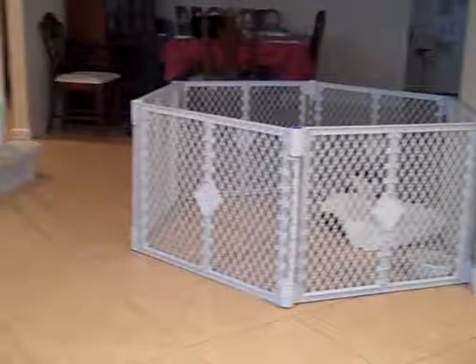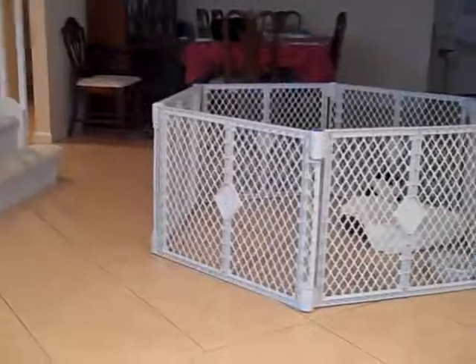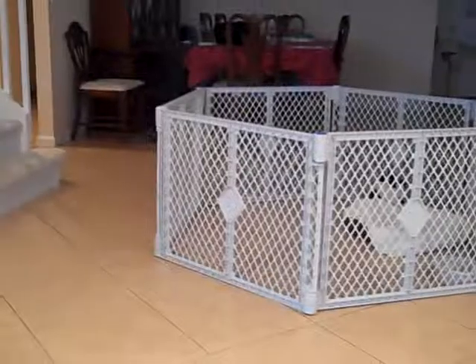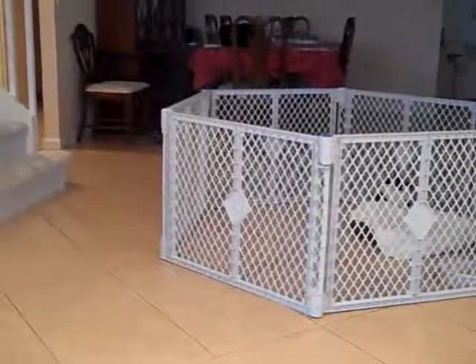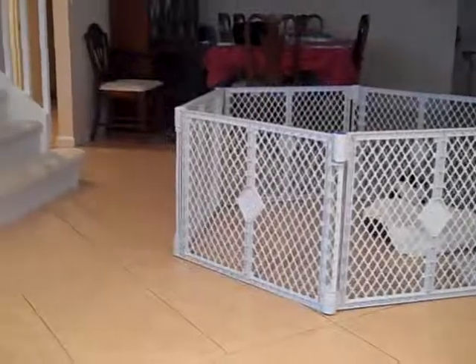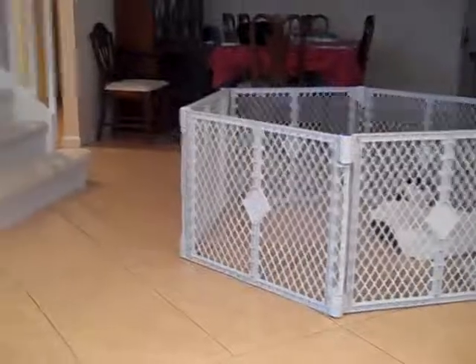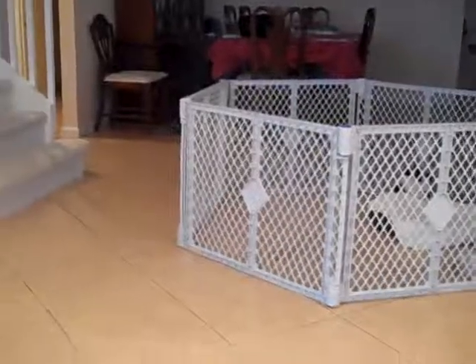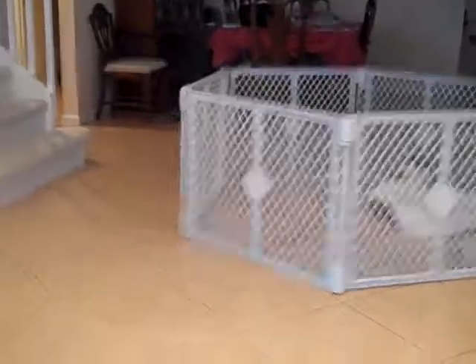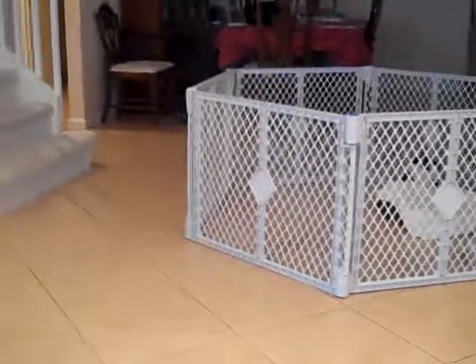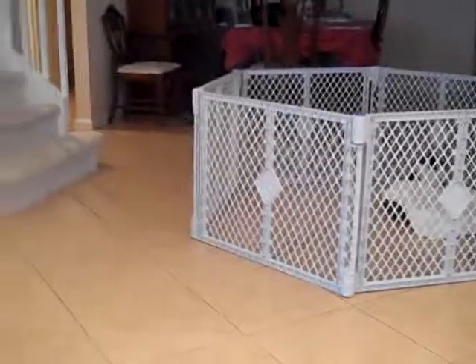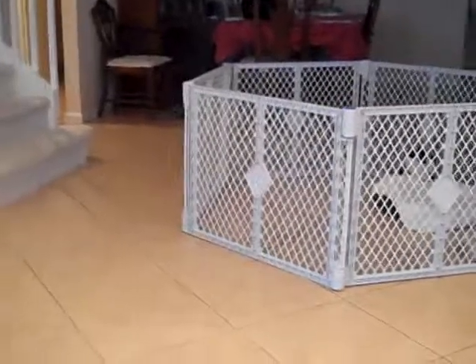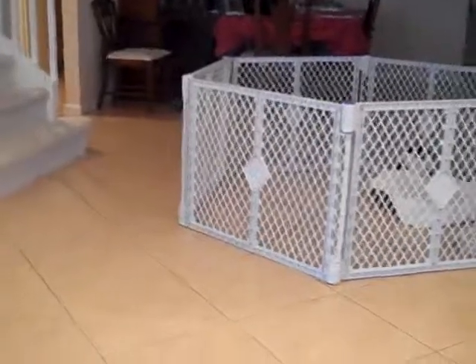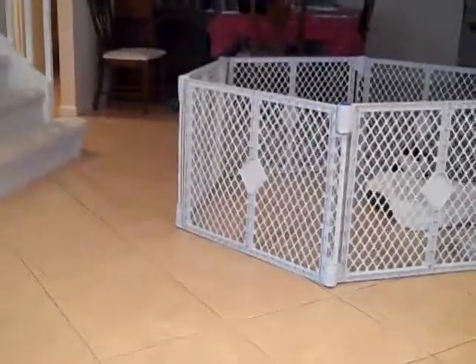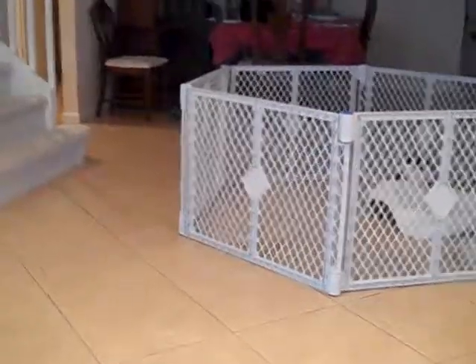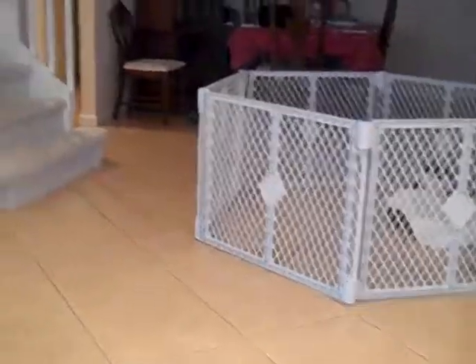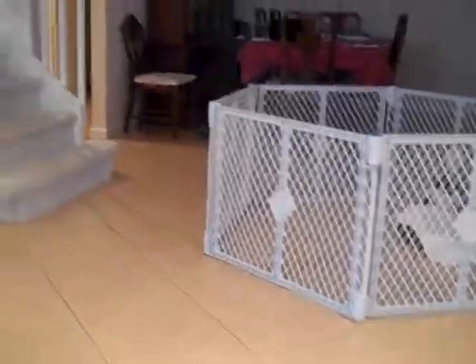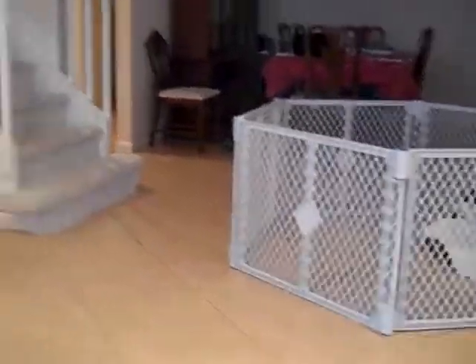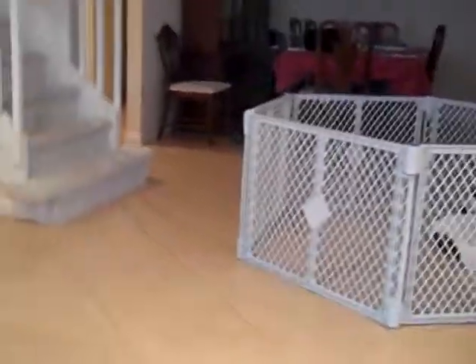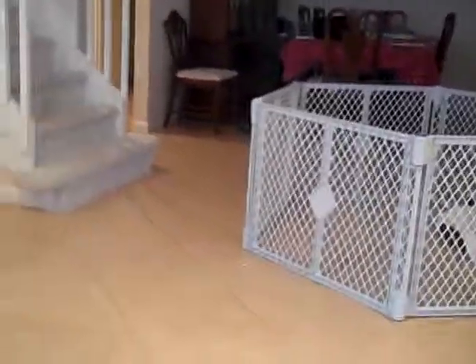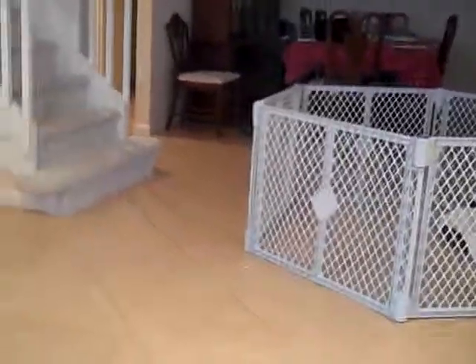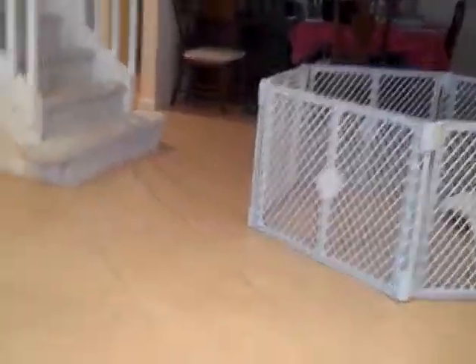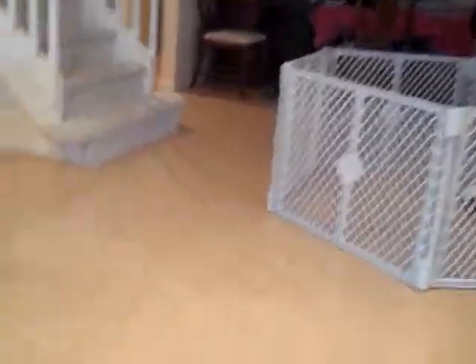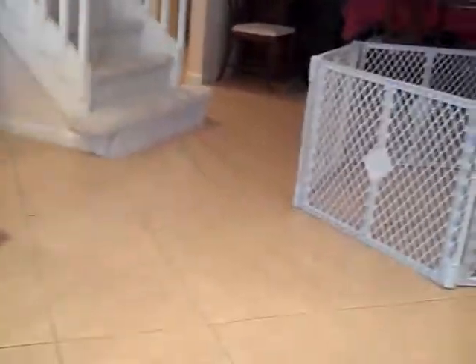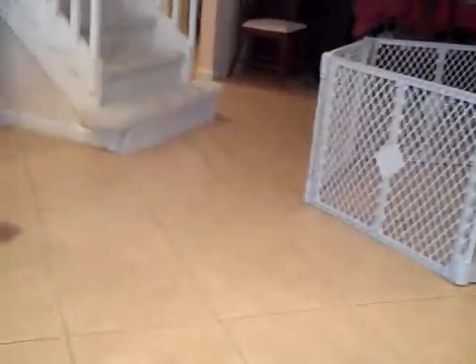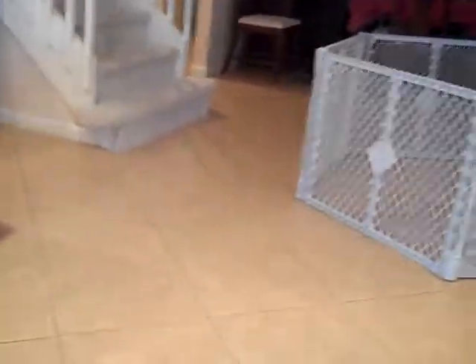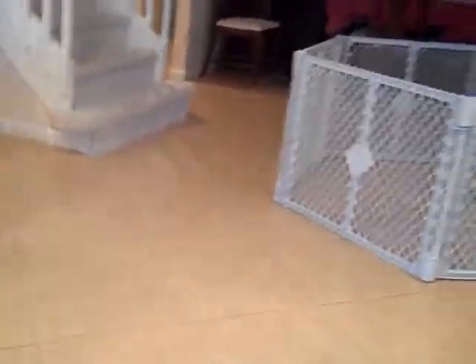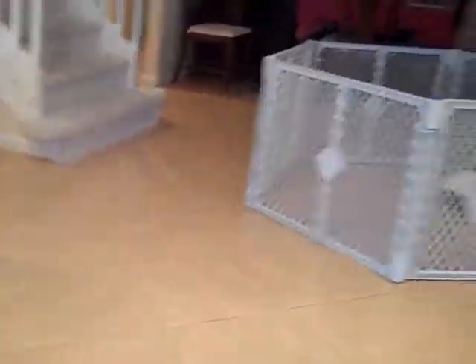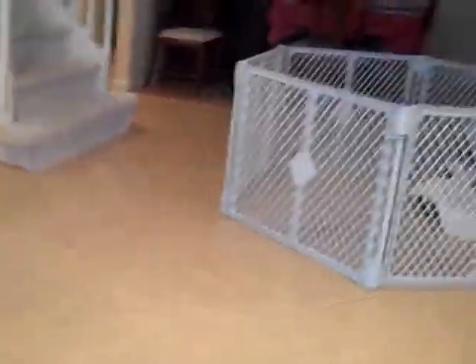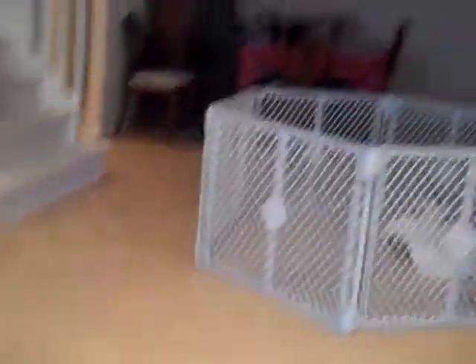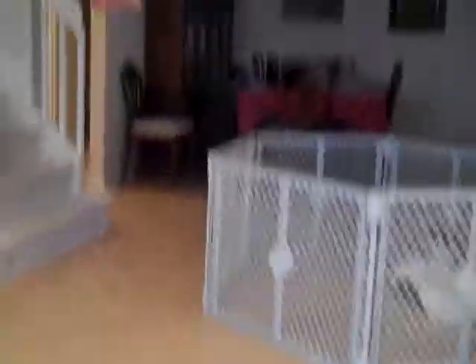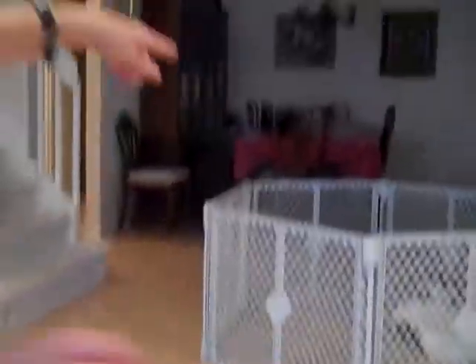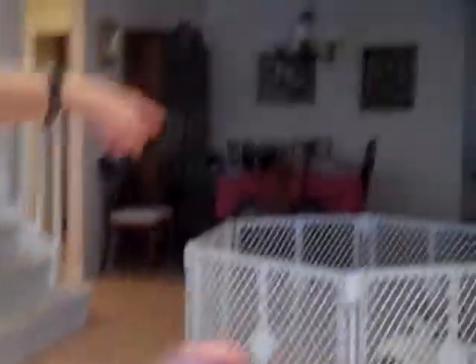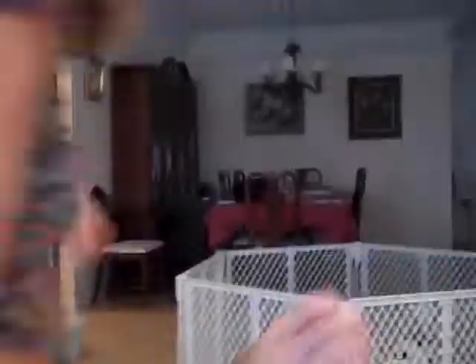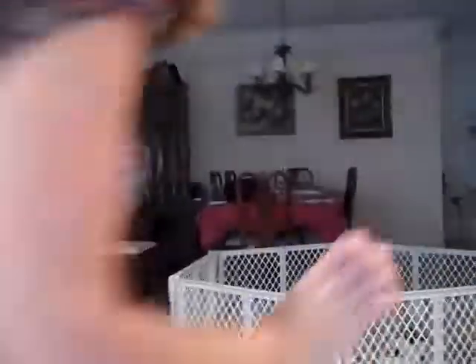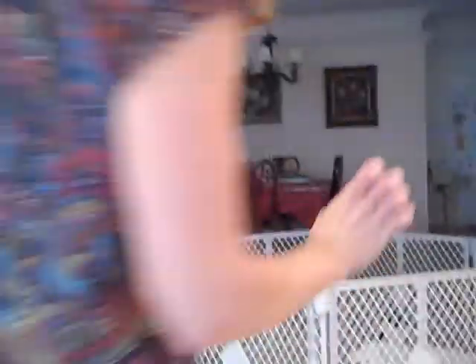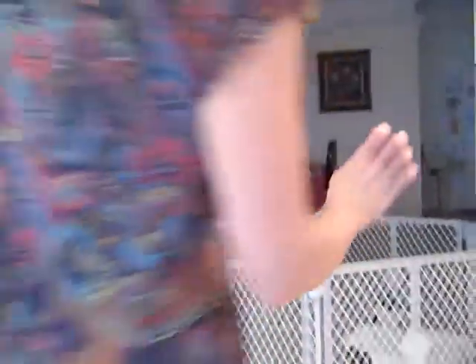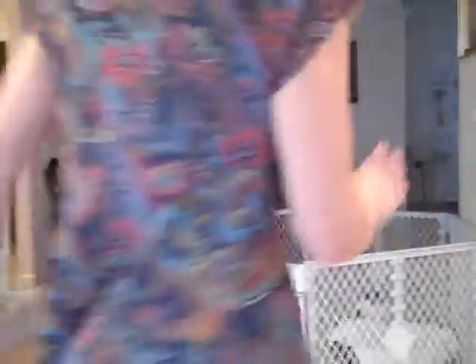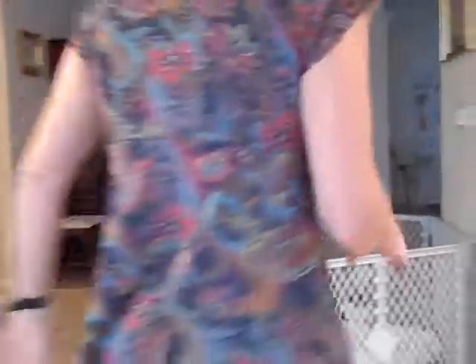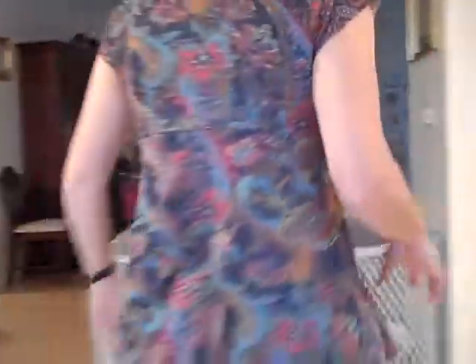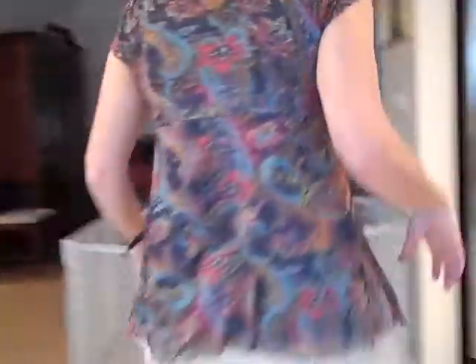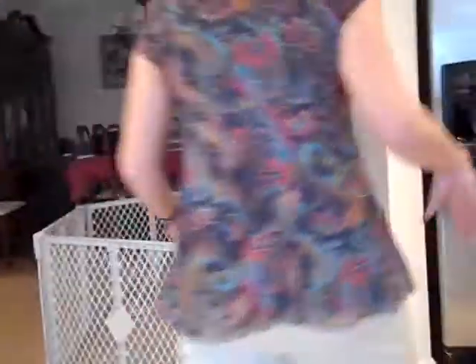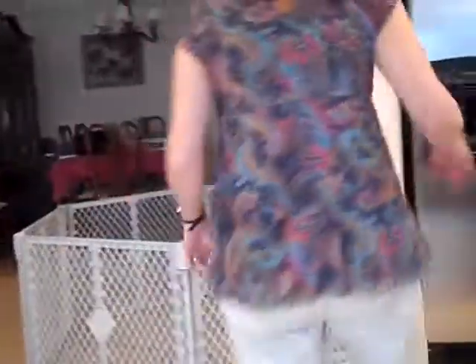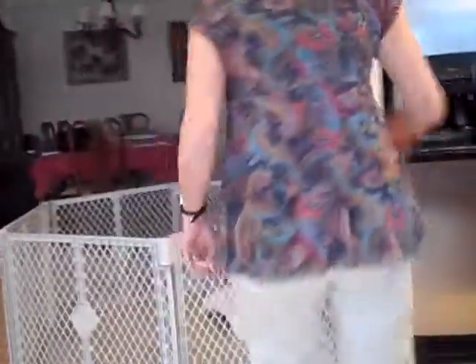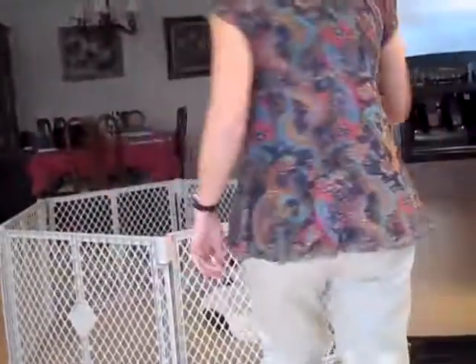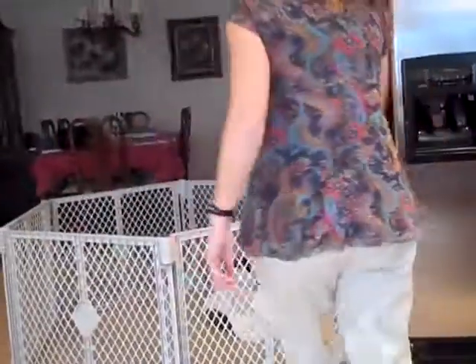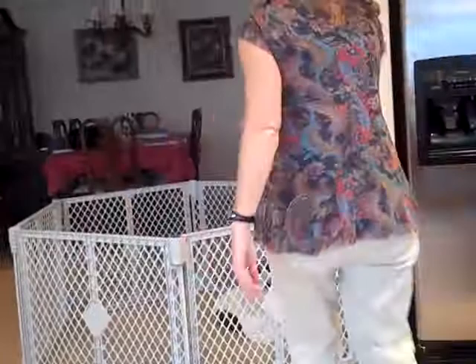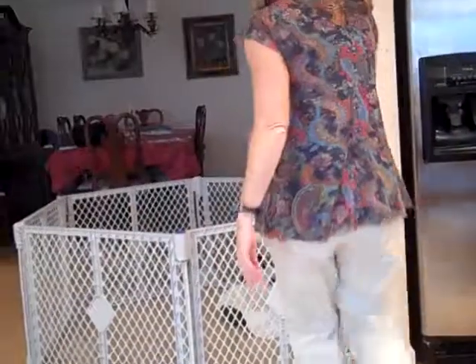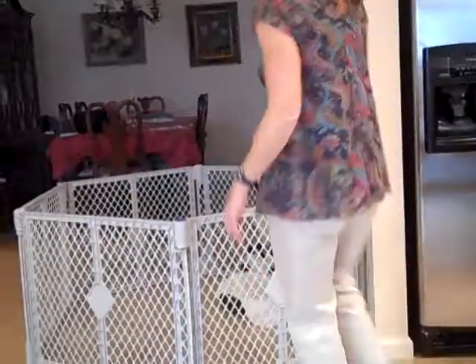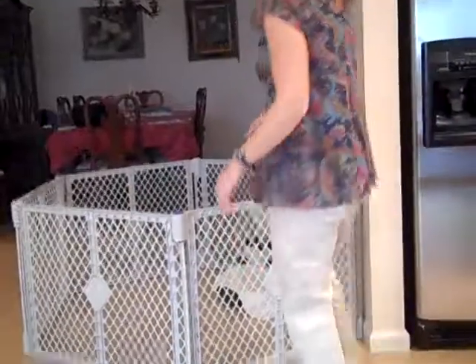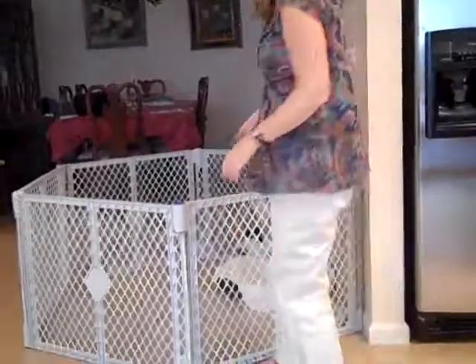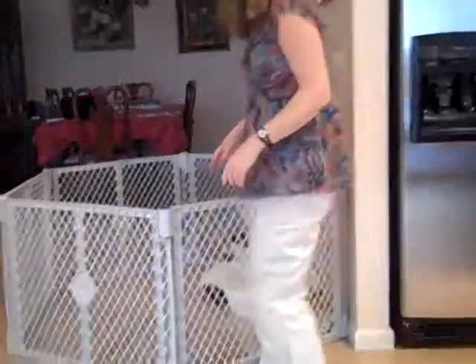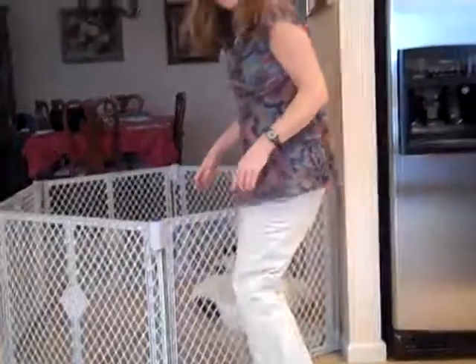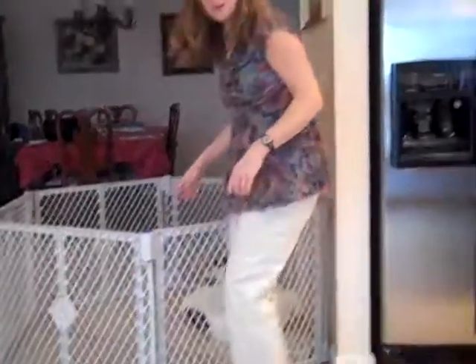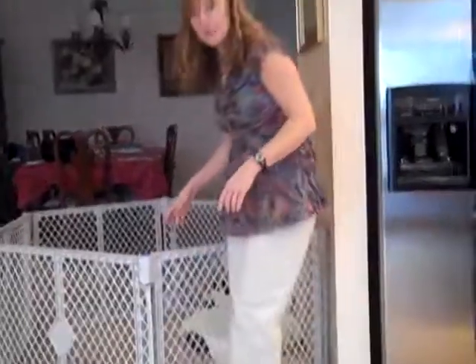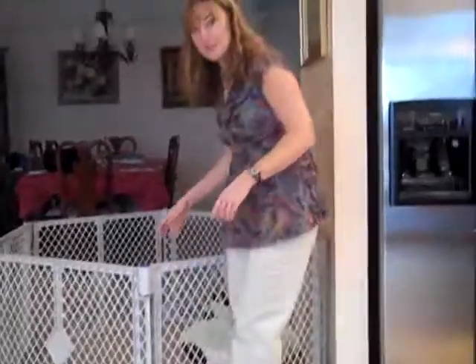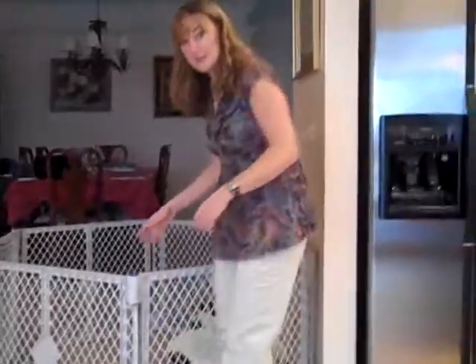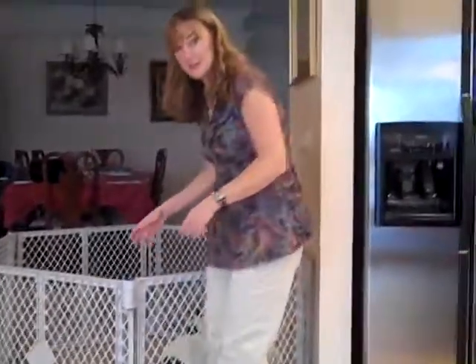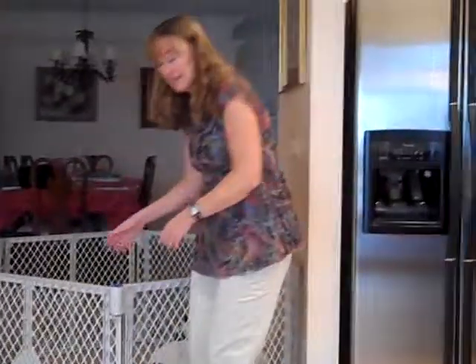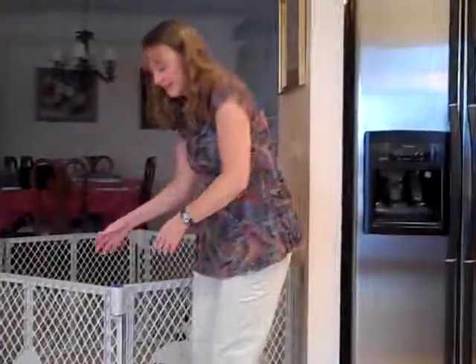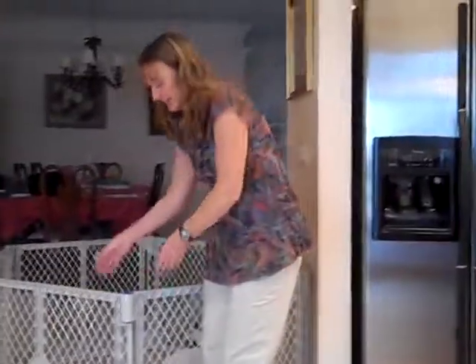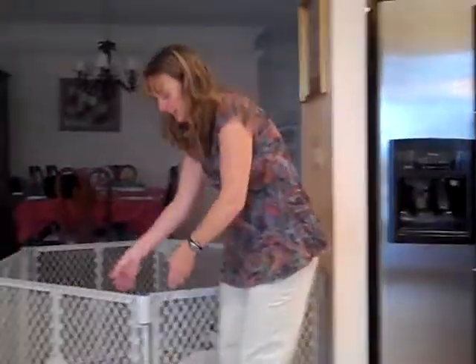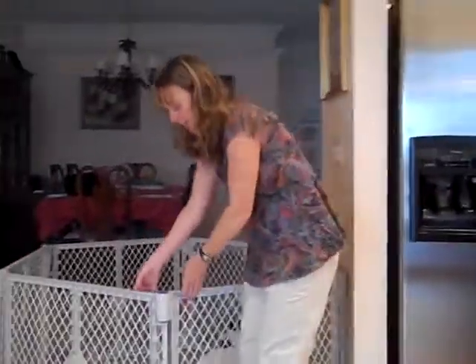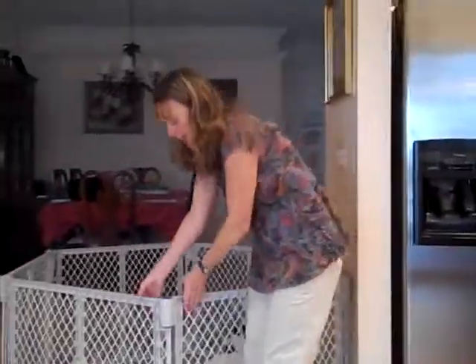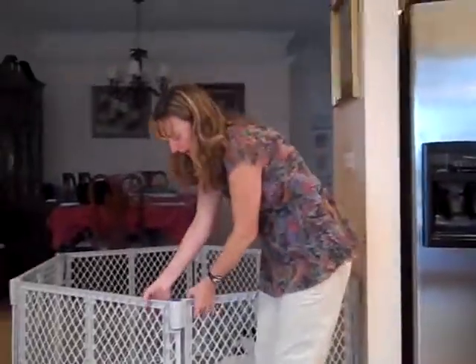Okay, it's going. You ready? Hold it tight. Okay. Can you see it, honey? Can you see it in it, honey? Okay.